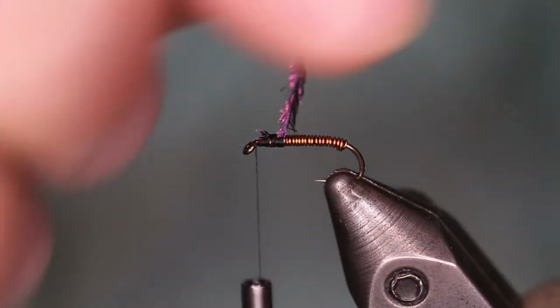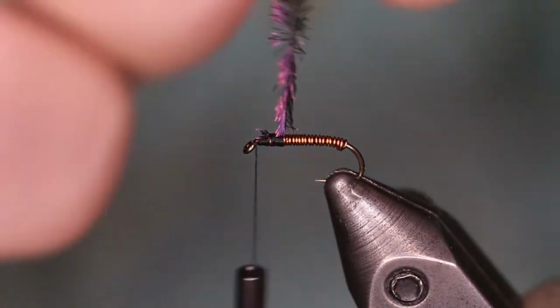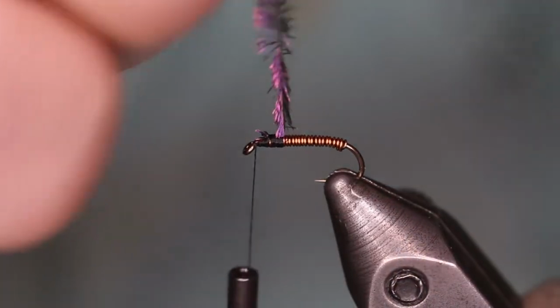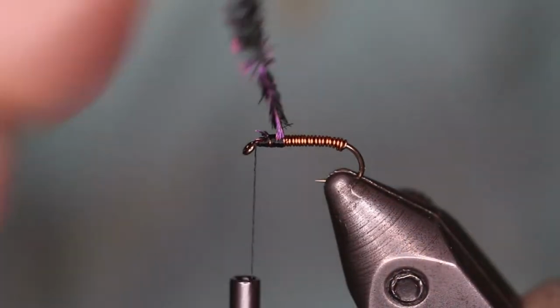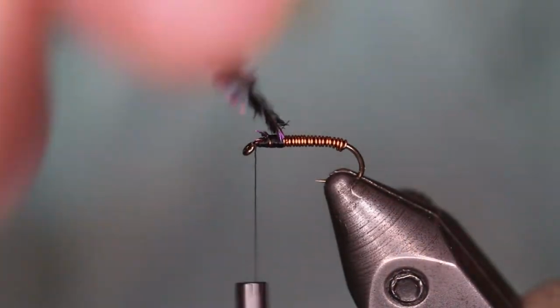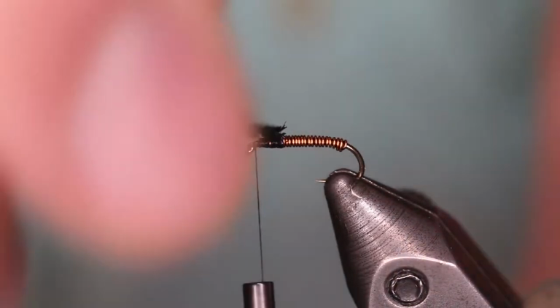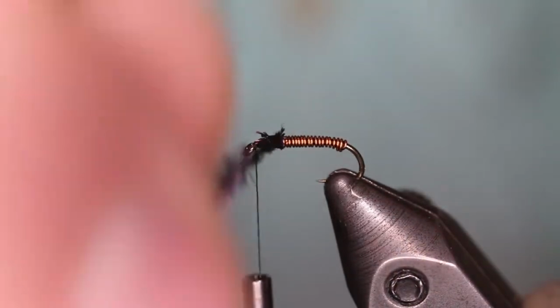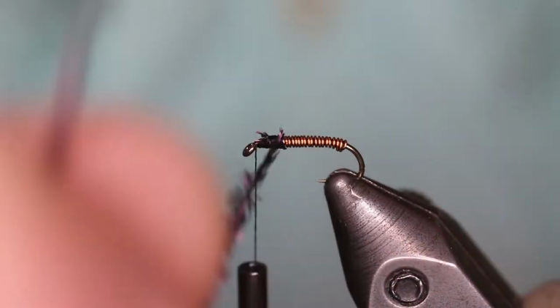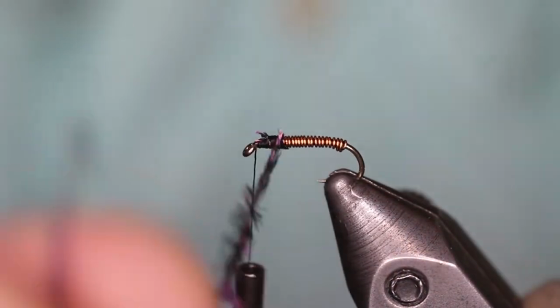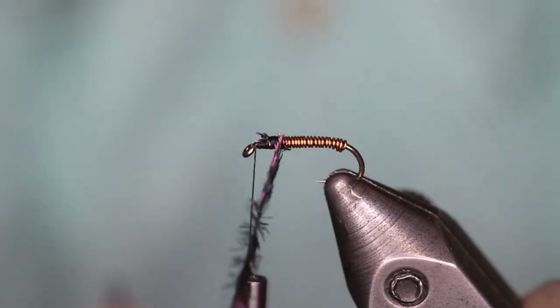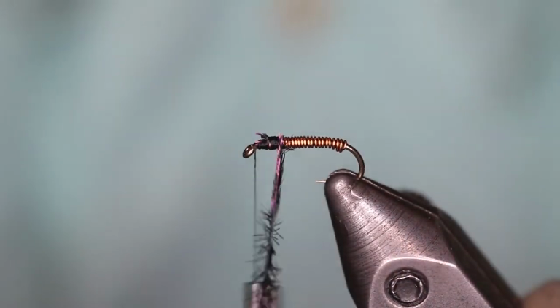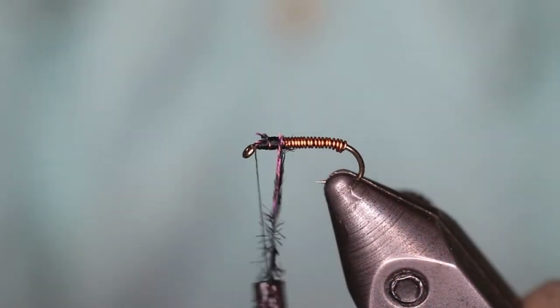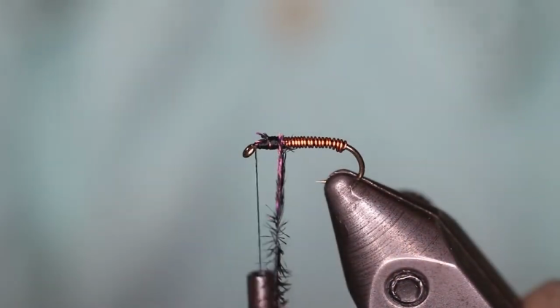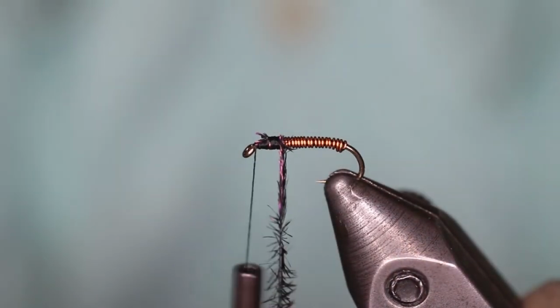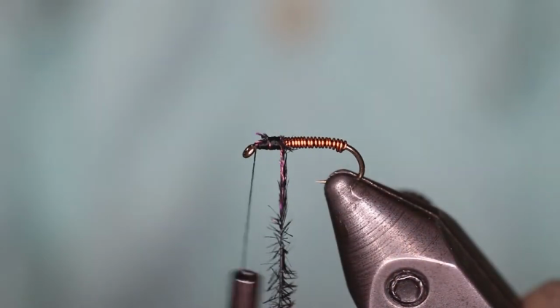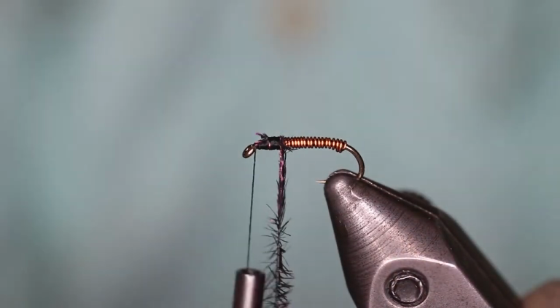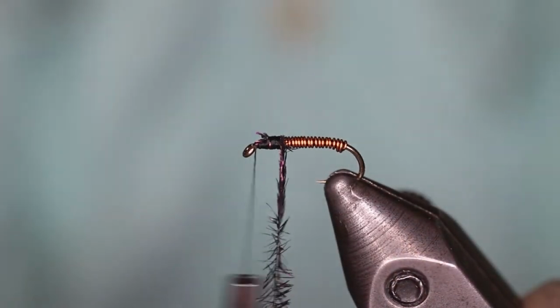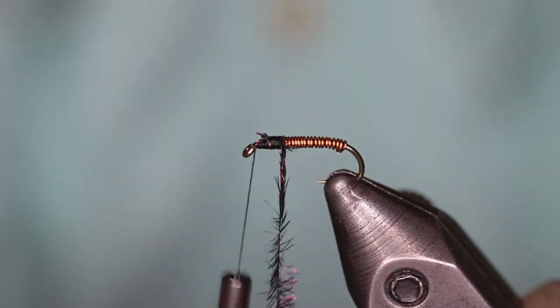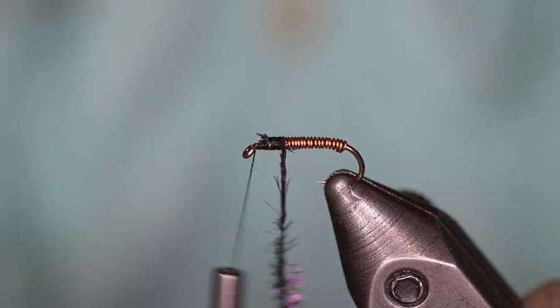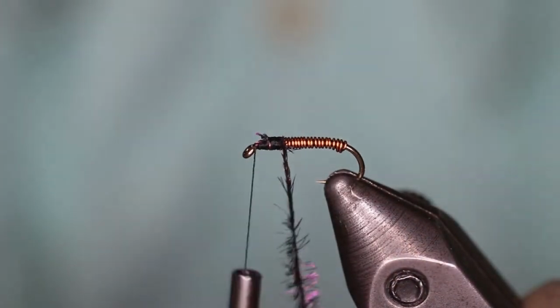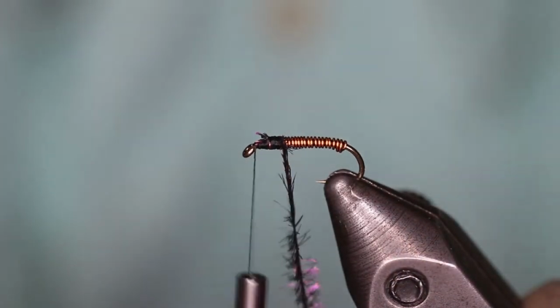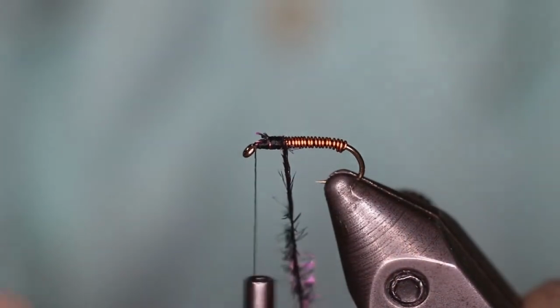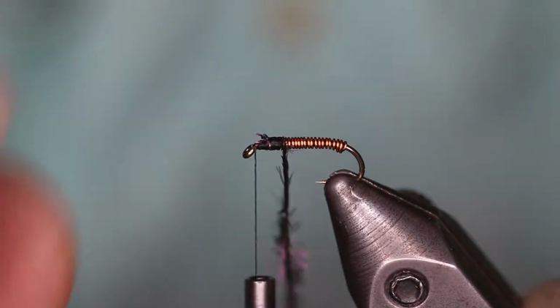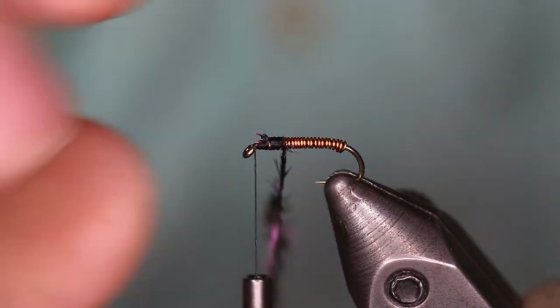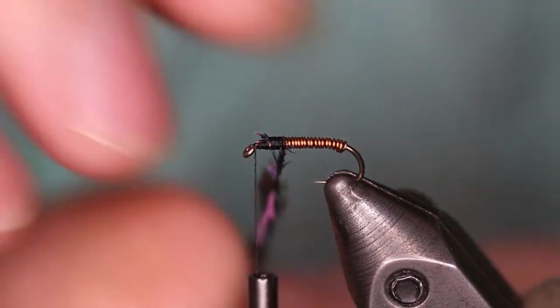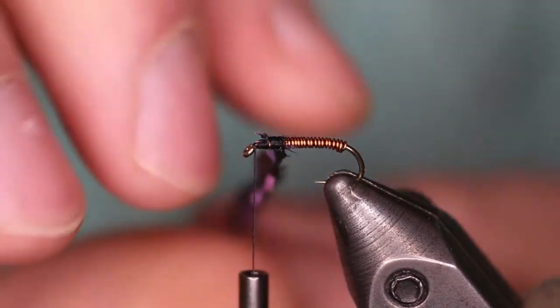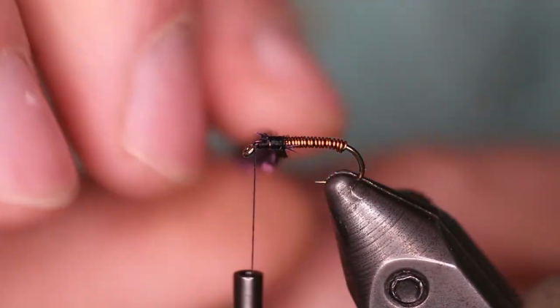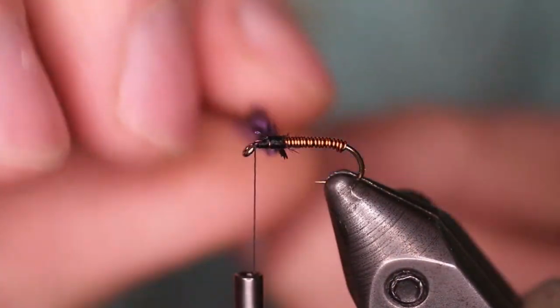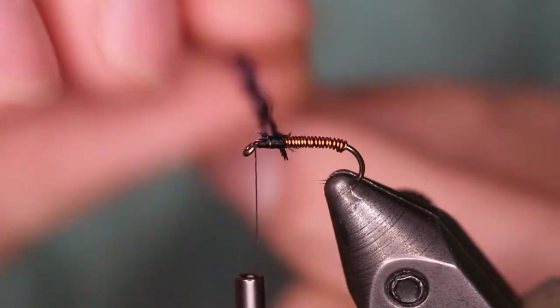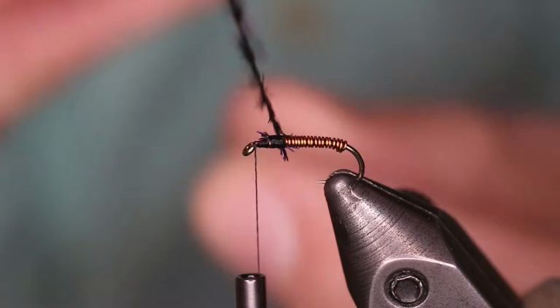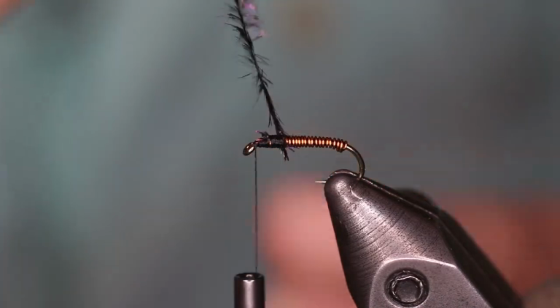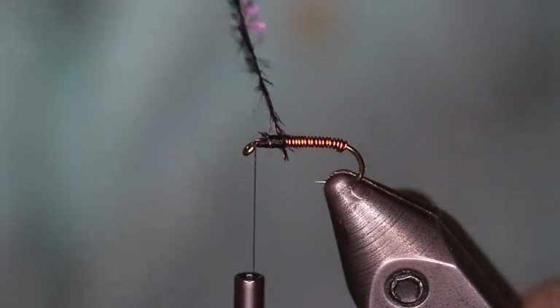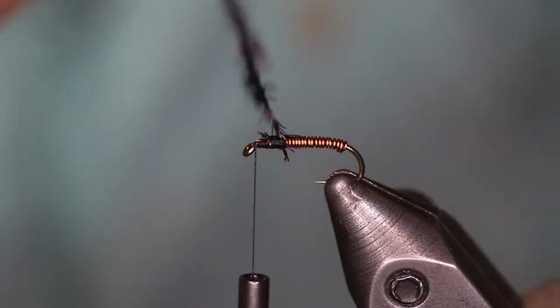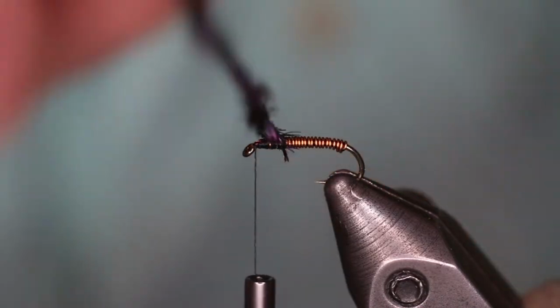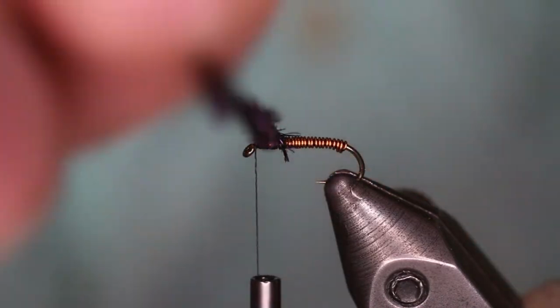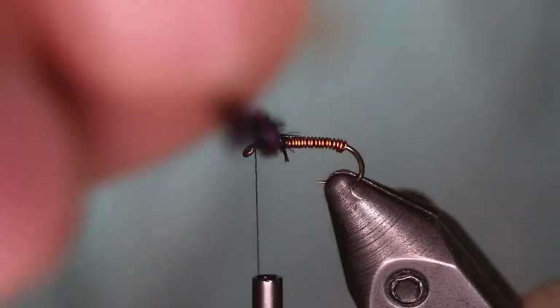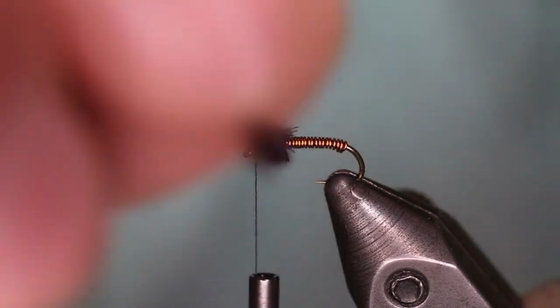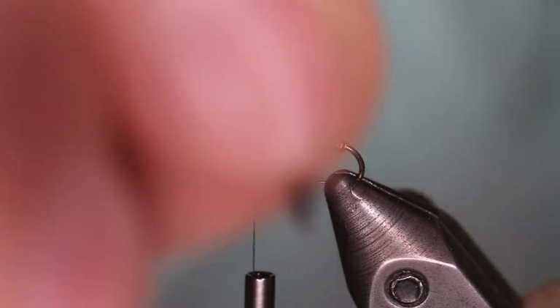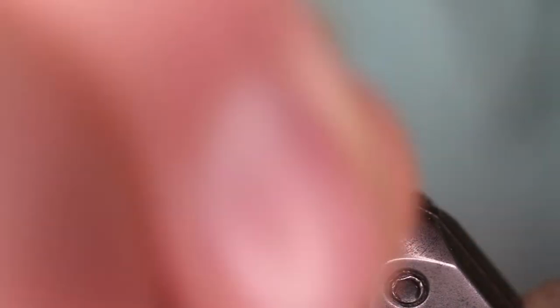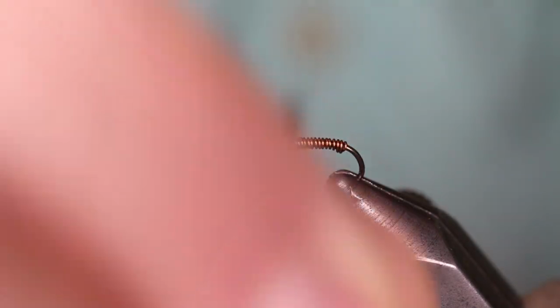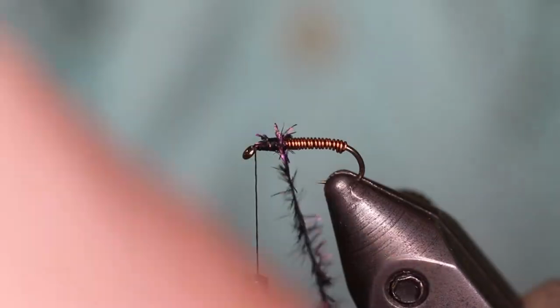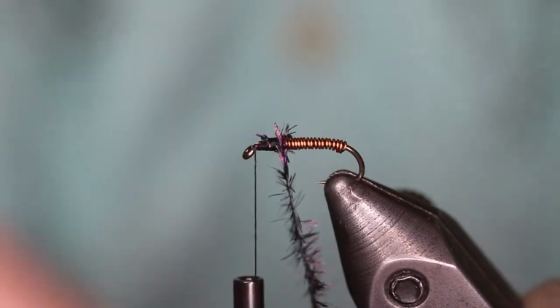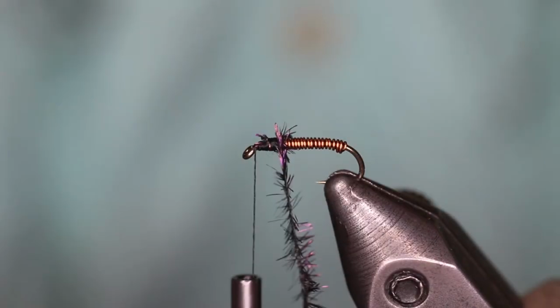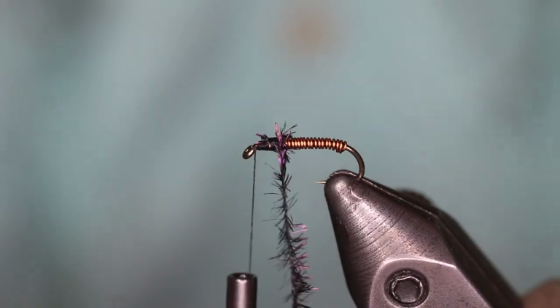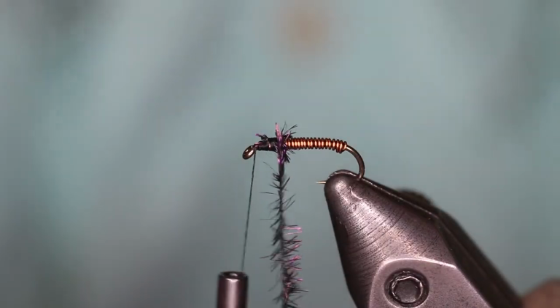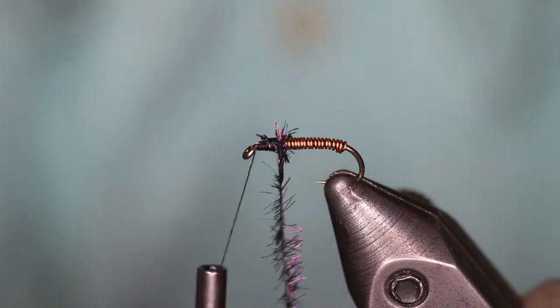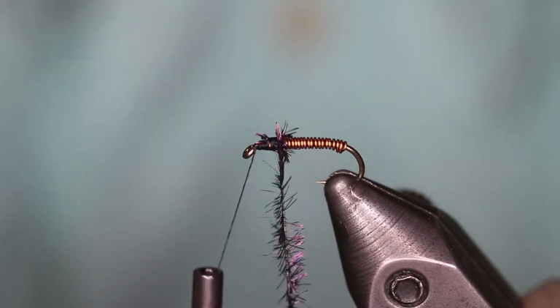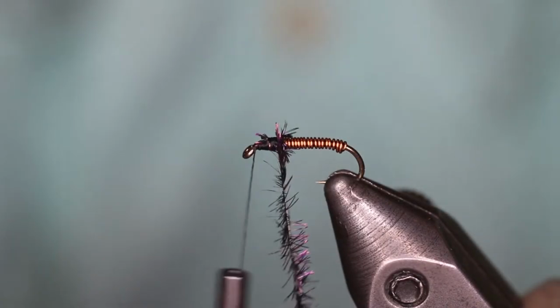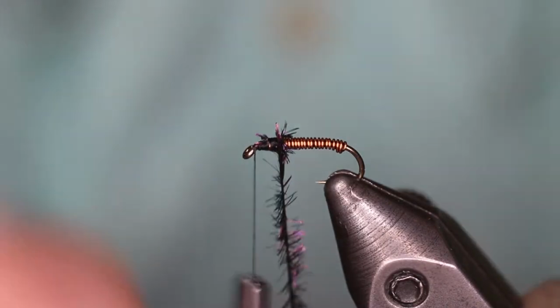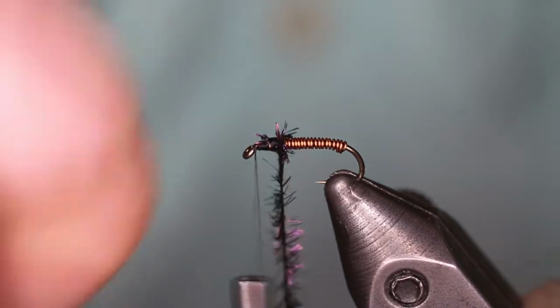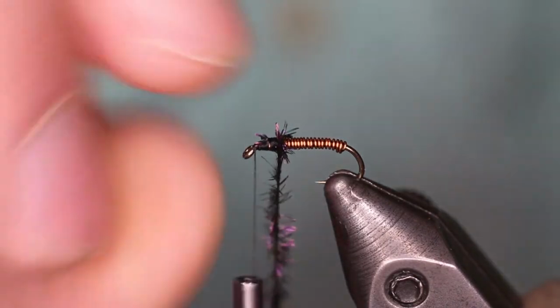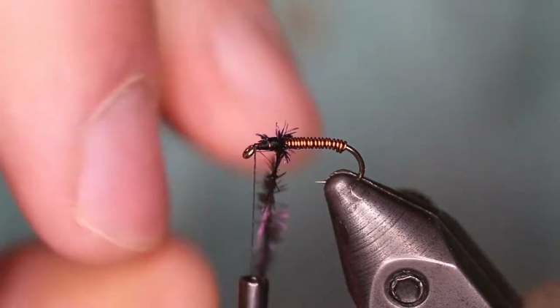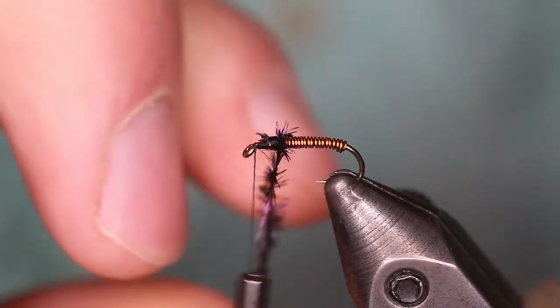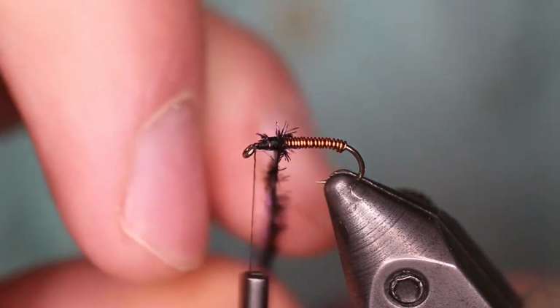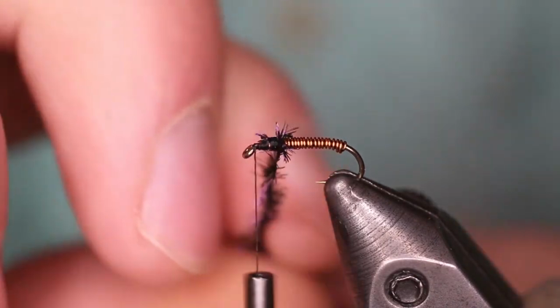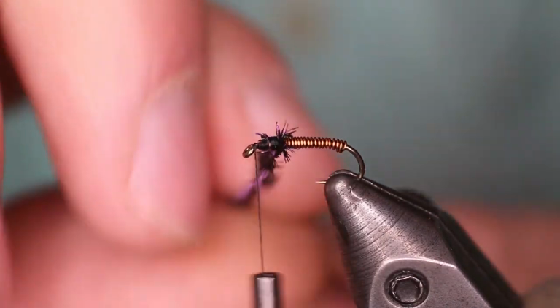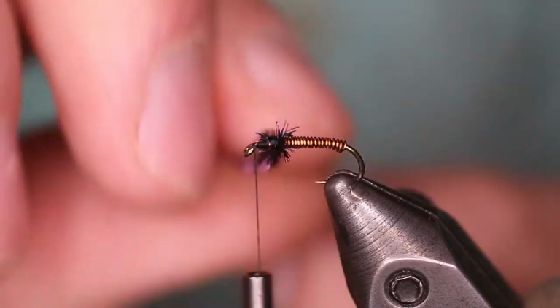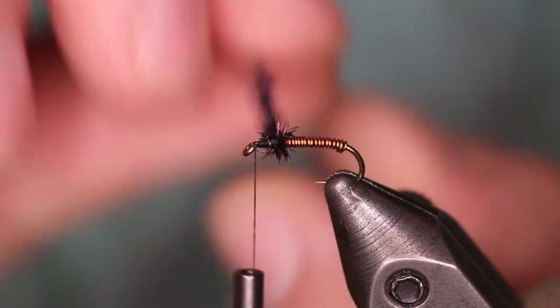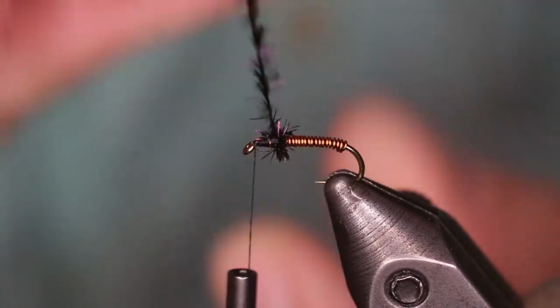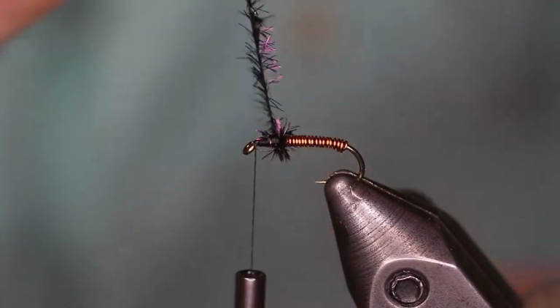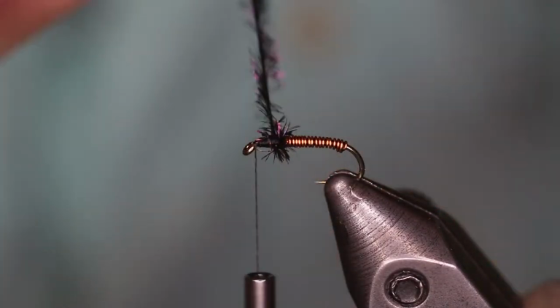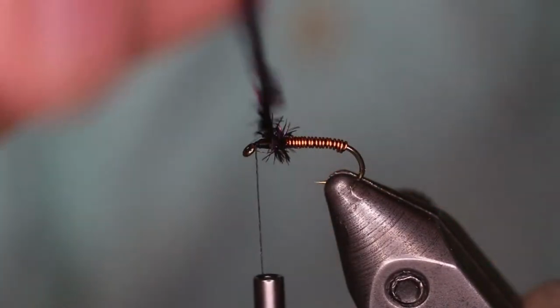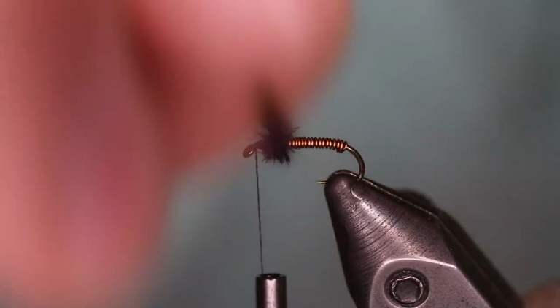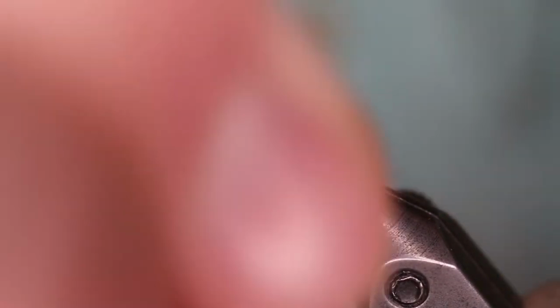Go ahead and palmer the Peacock Hurl around the hook shank, creating a nice little head to this fly.